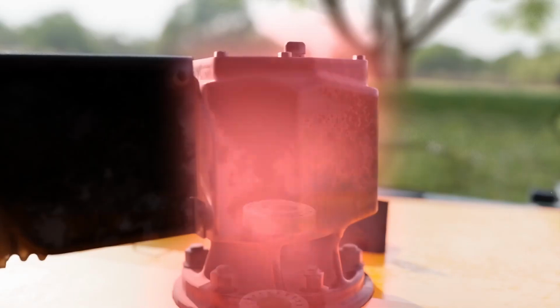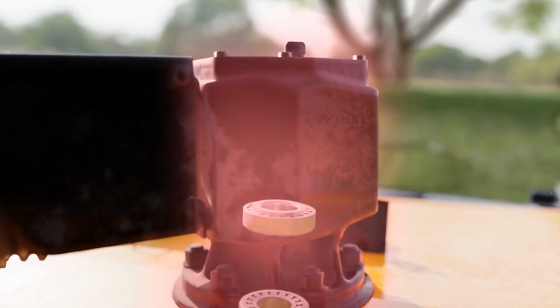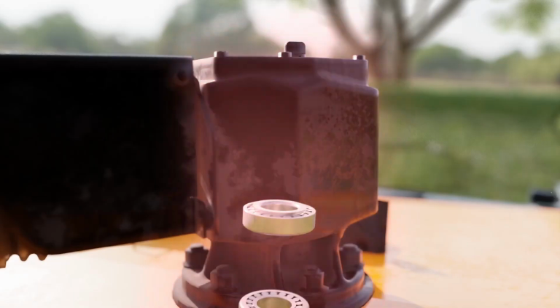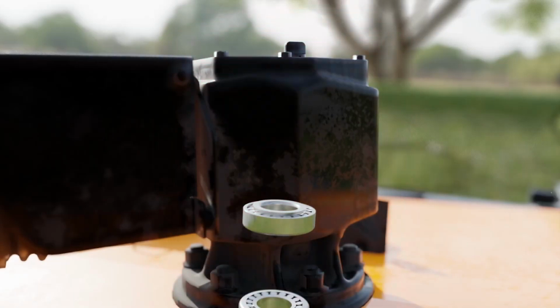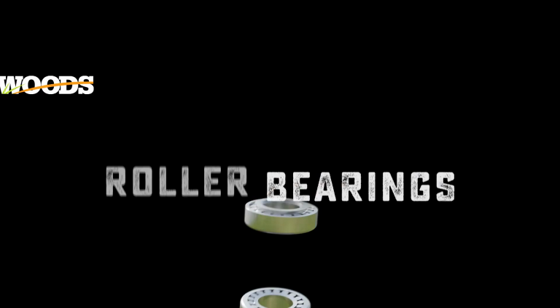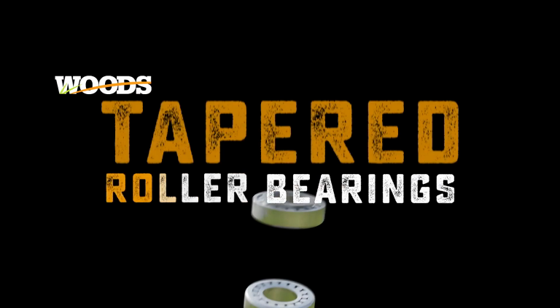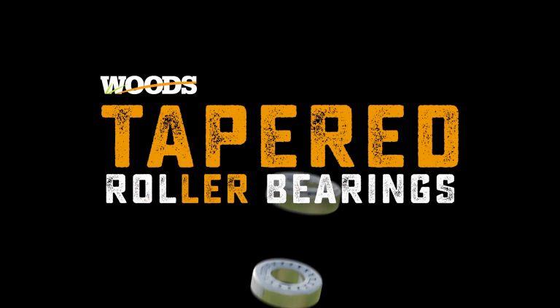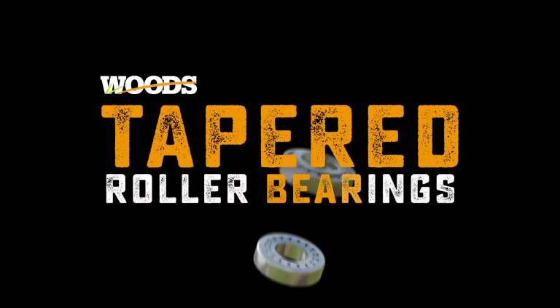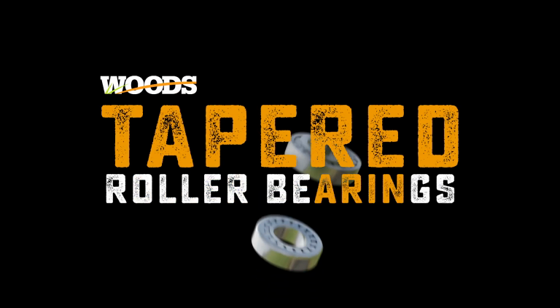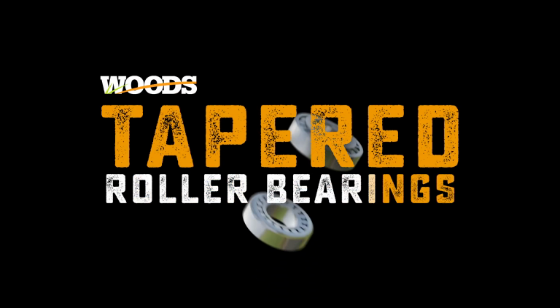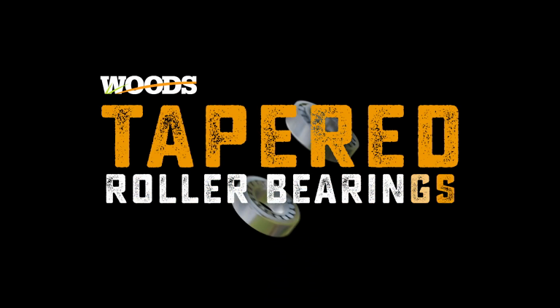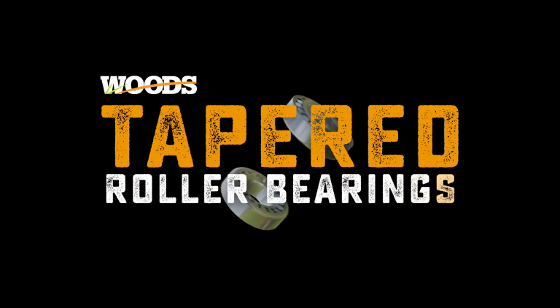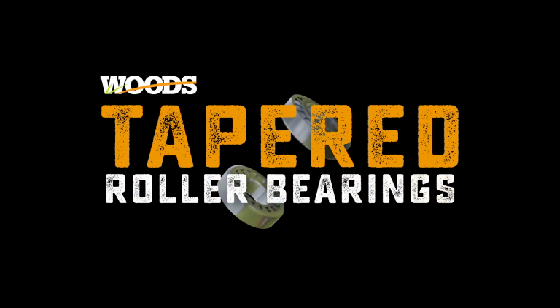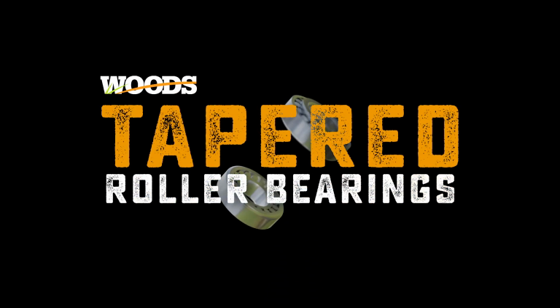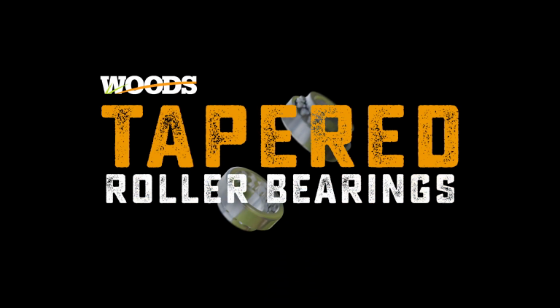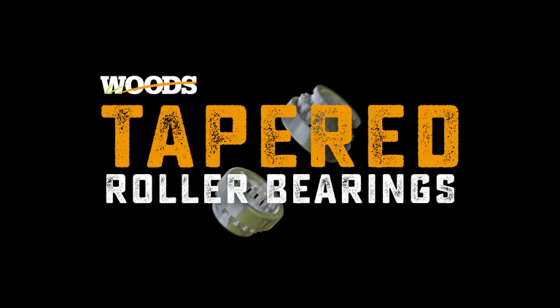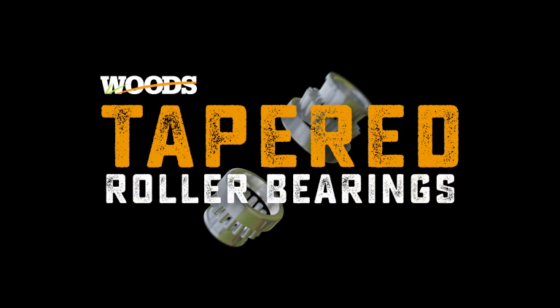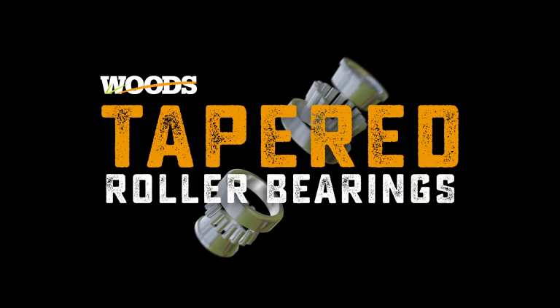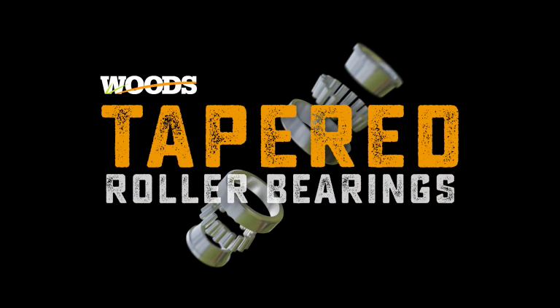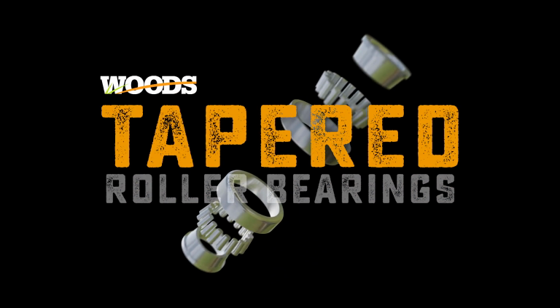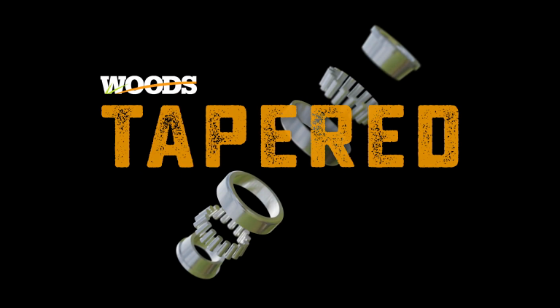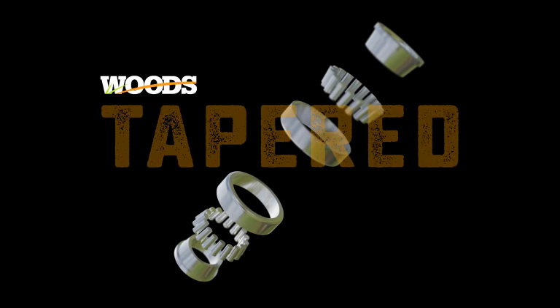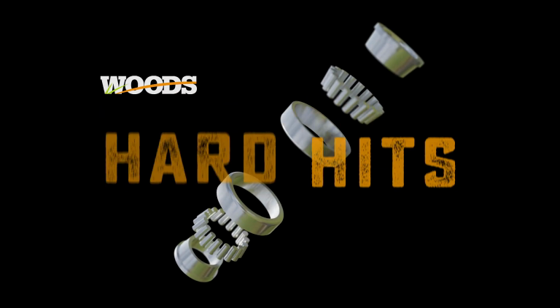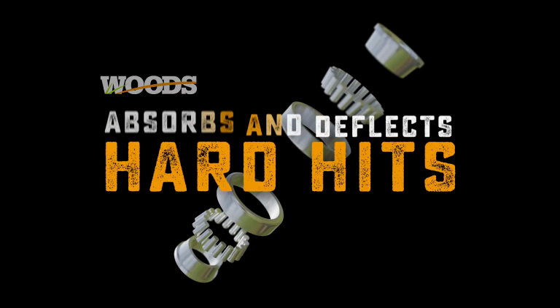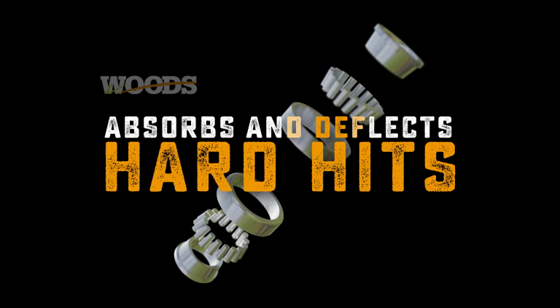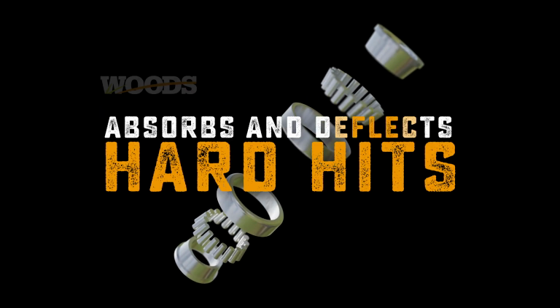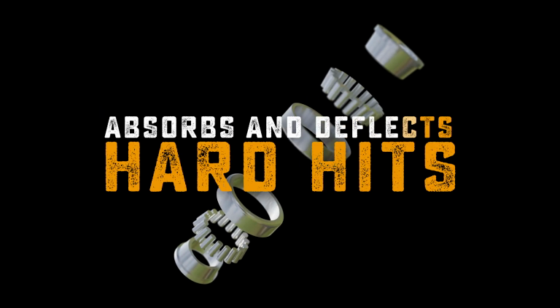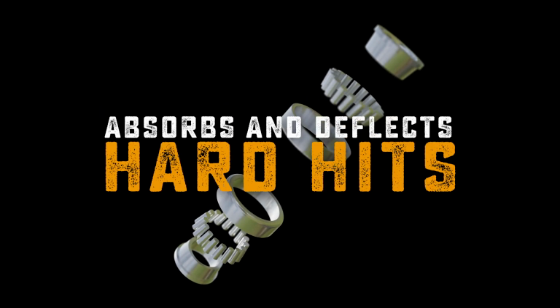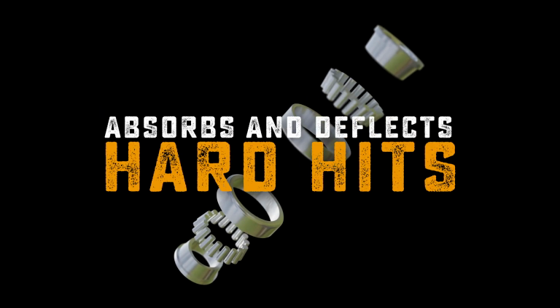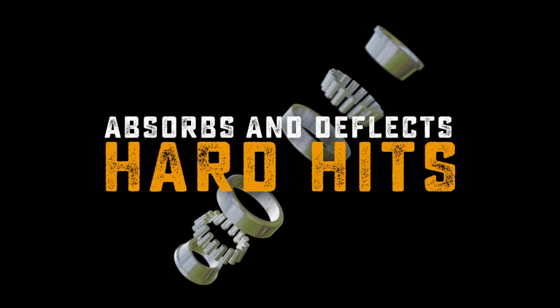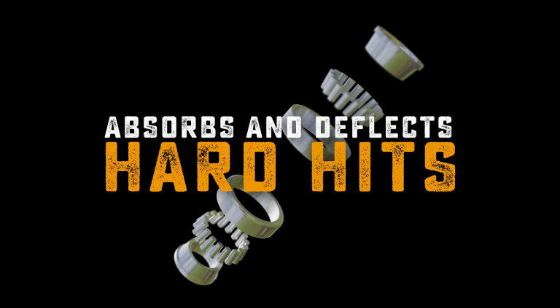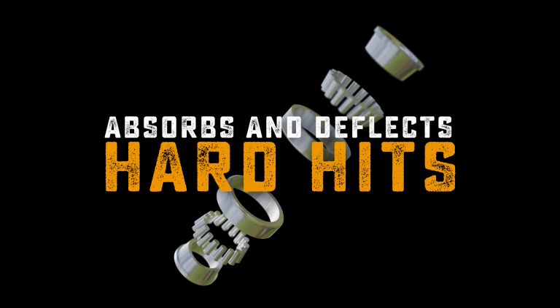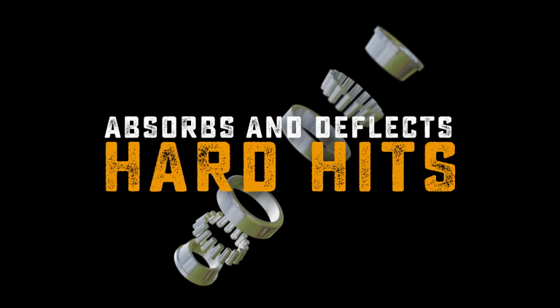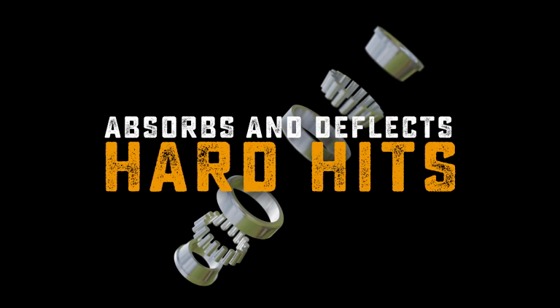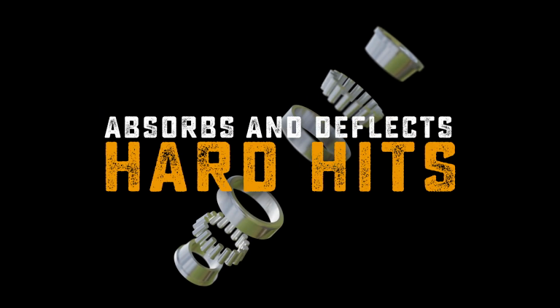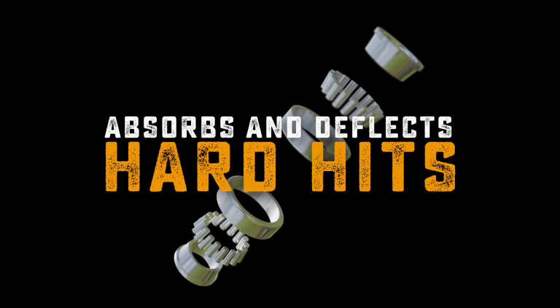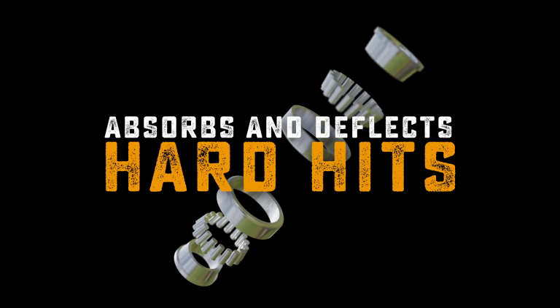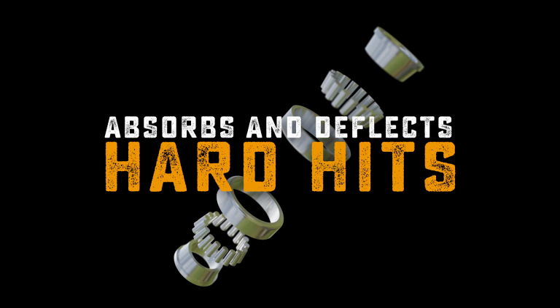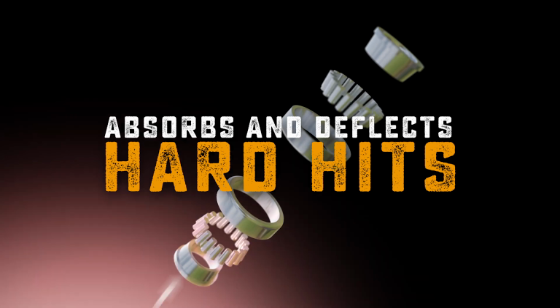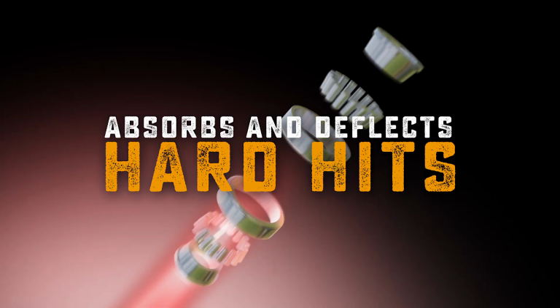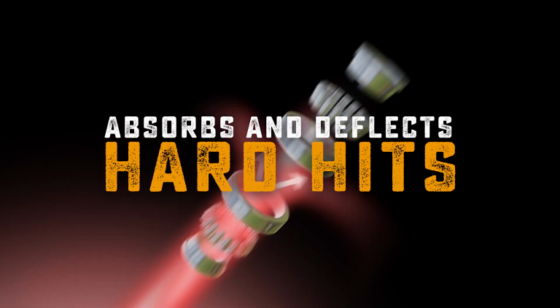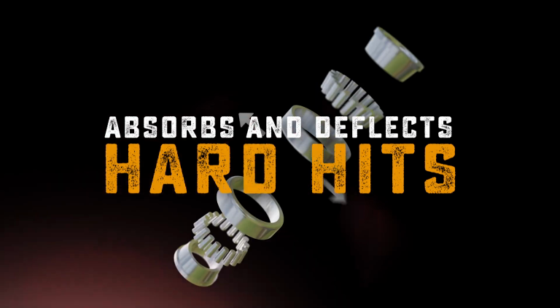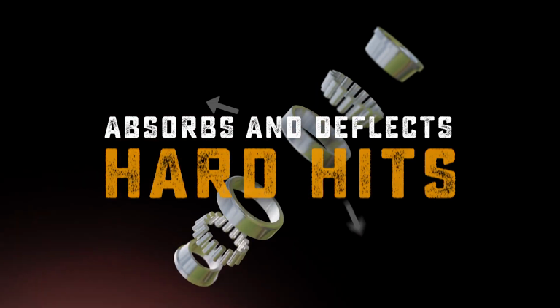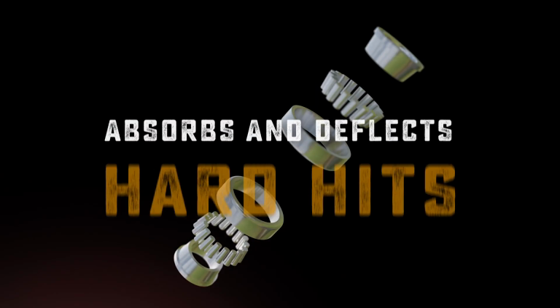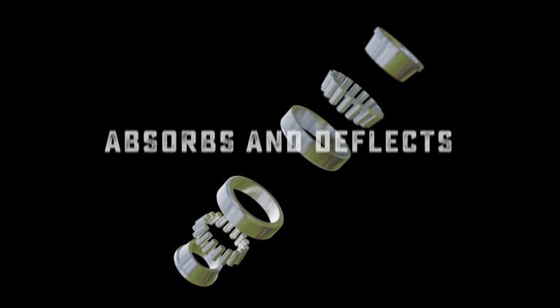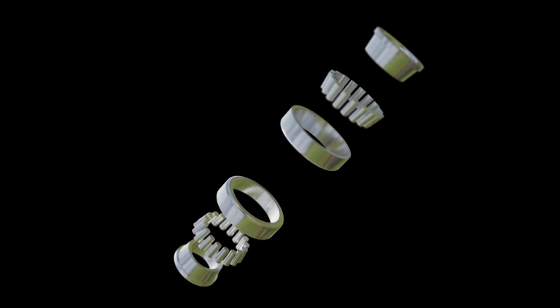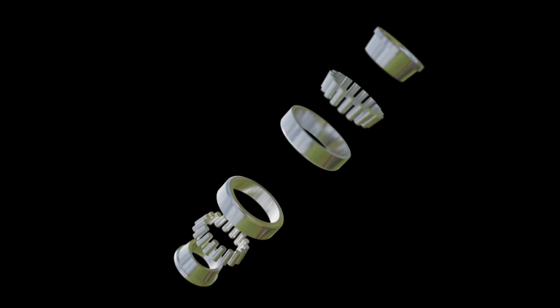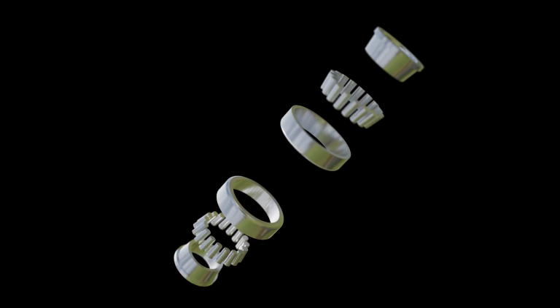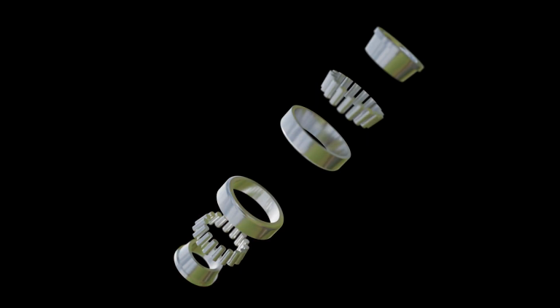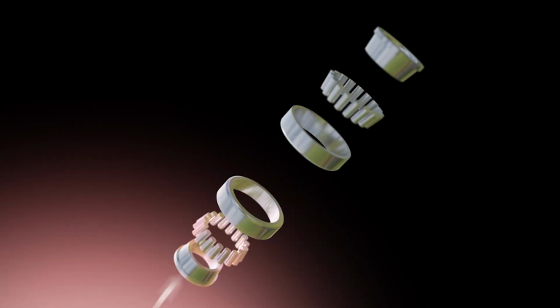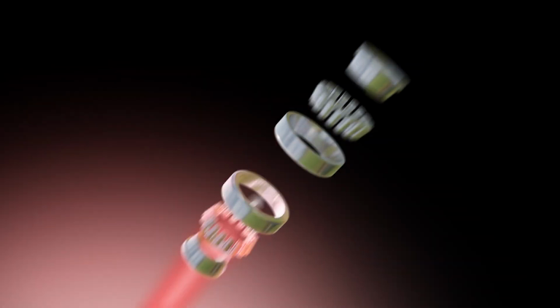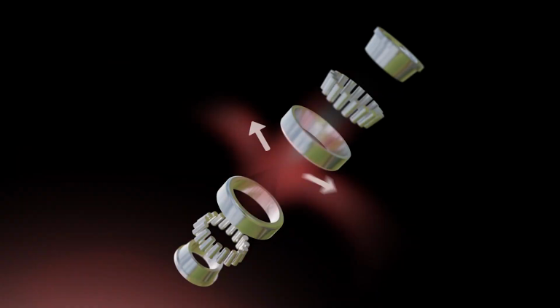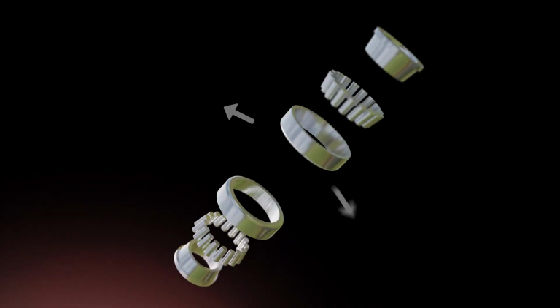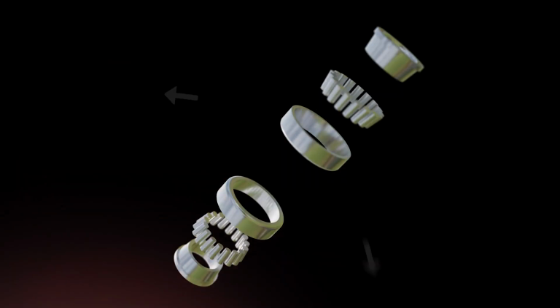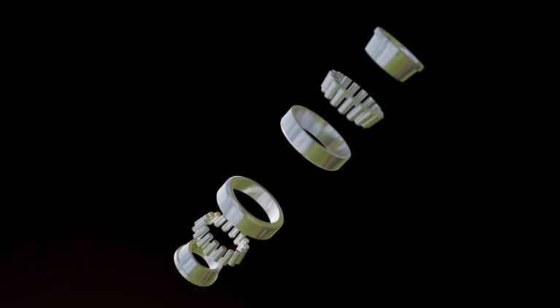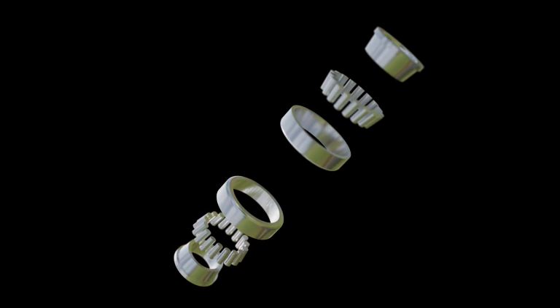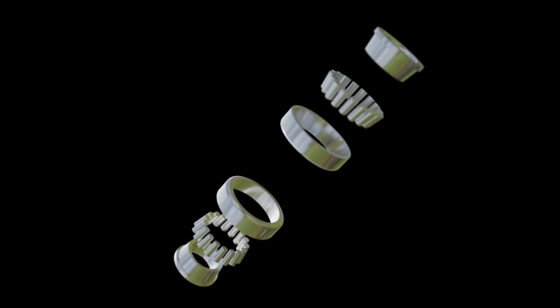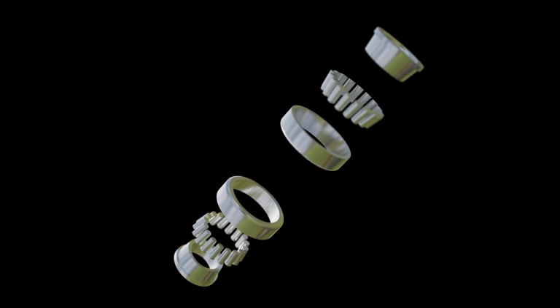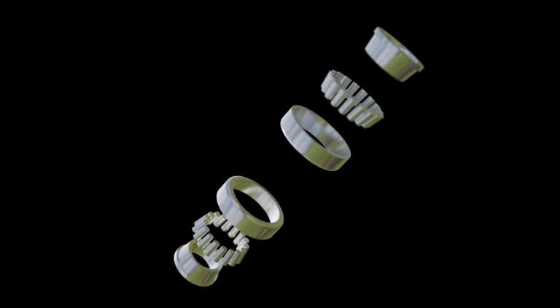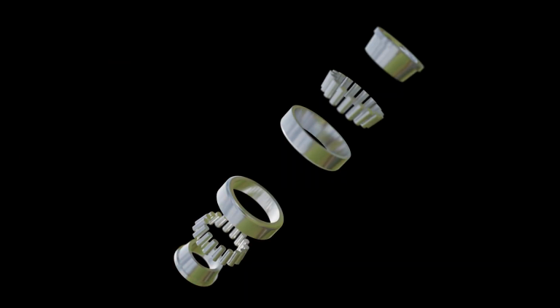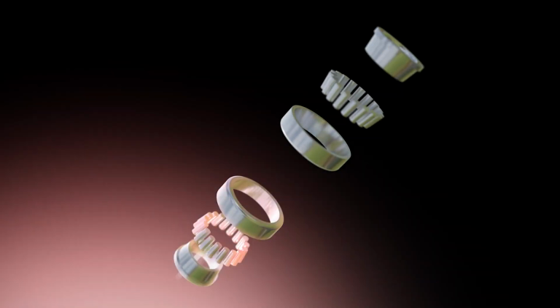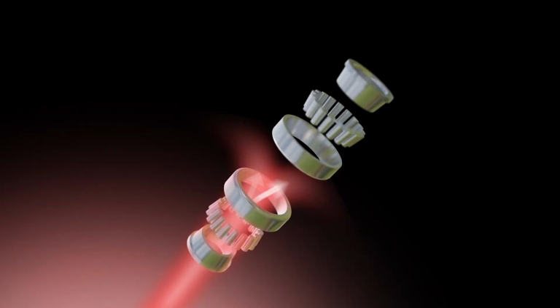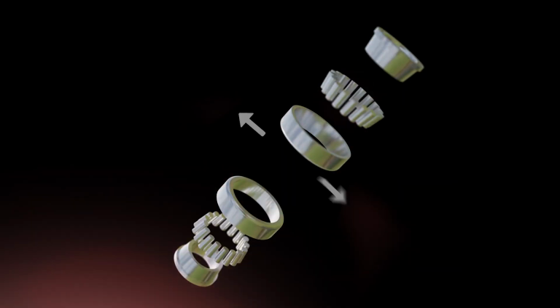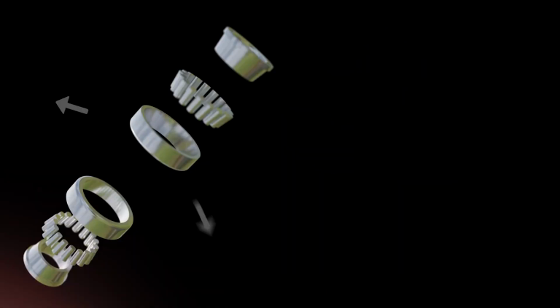Tightly spaced, tapered roller bearings absorb and deflect hard hits away from the gears, shaft, and oil seals.